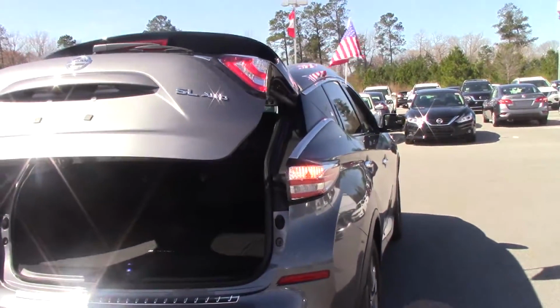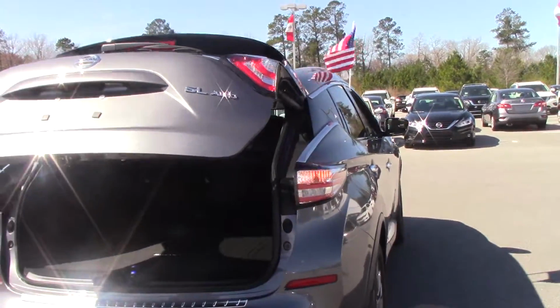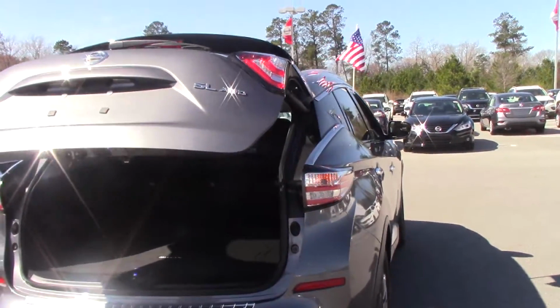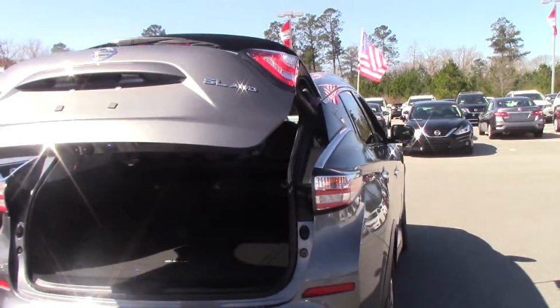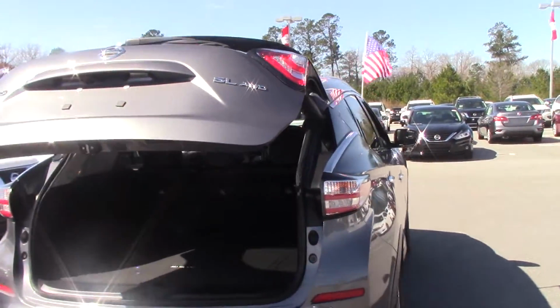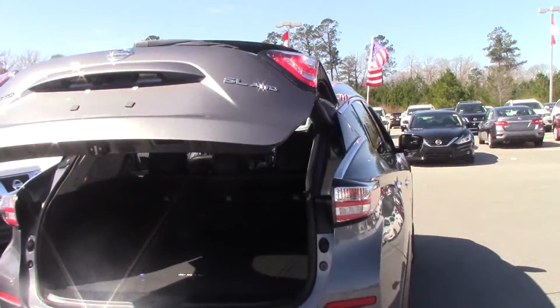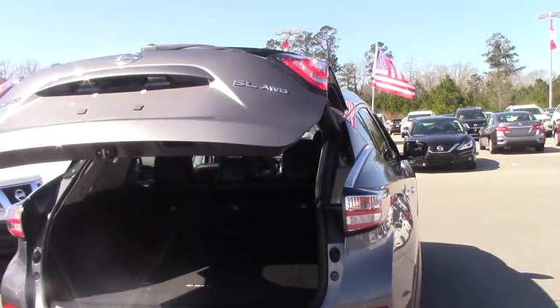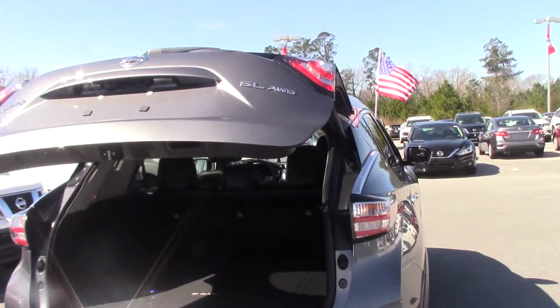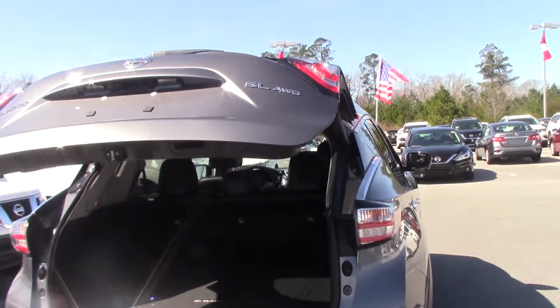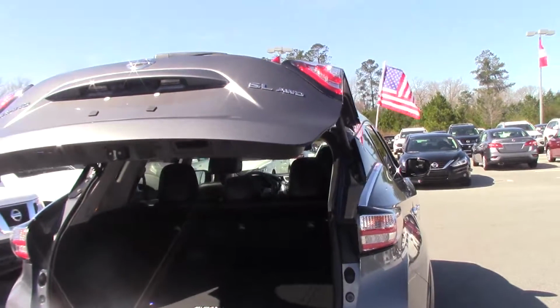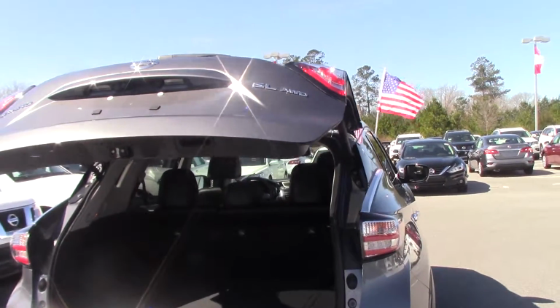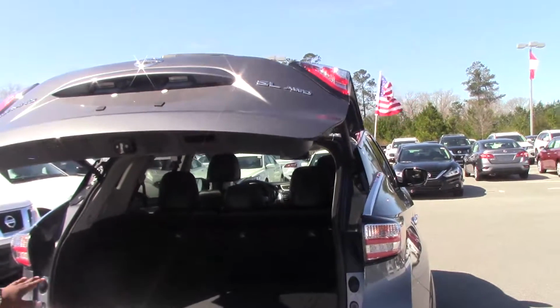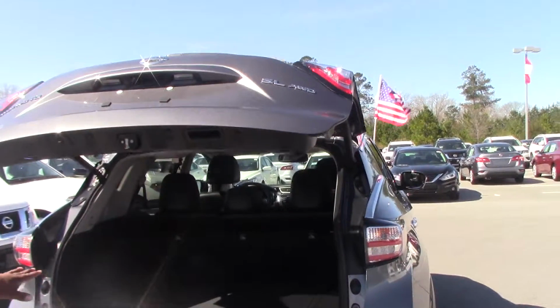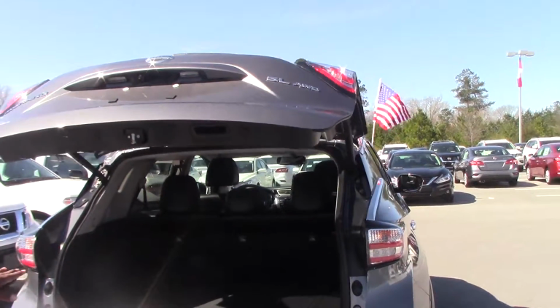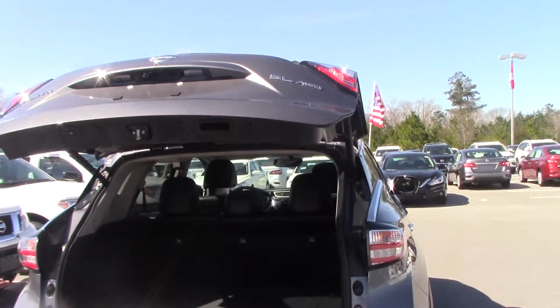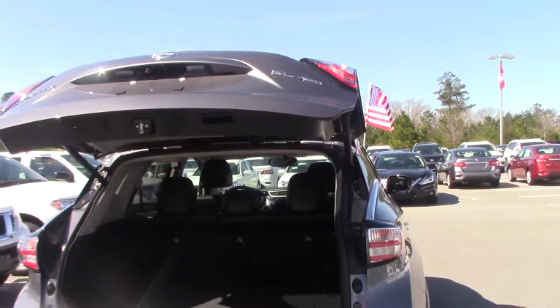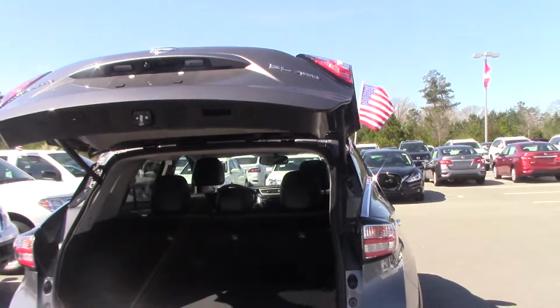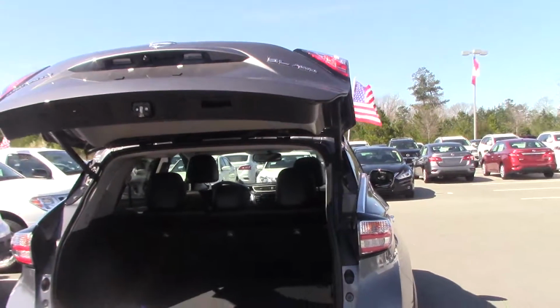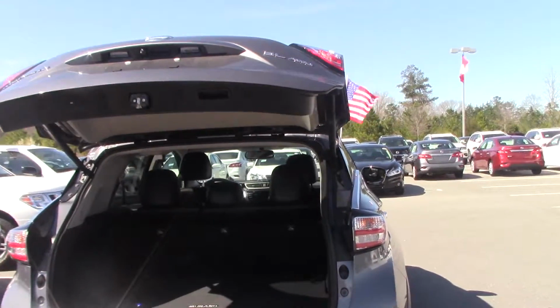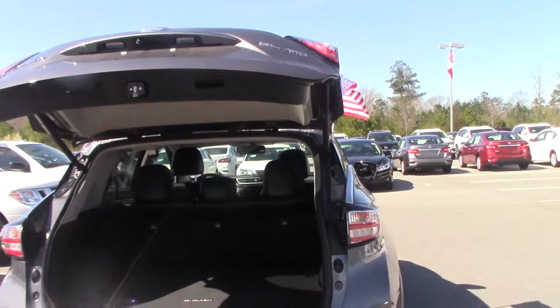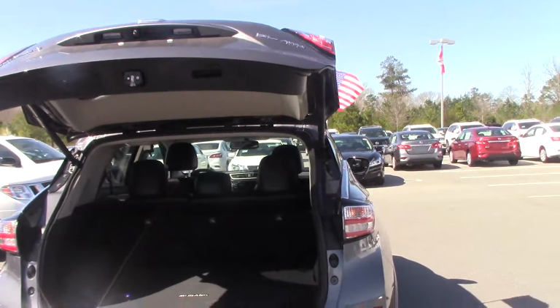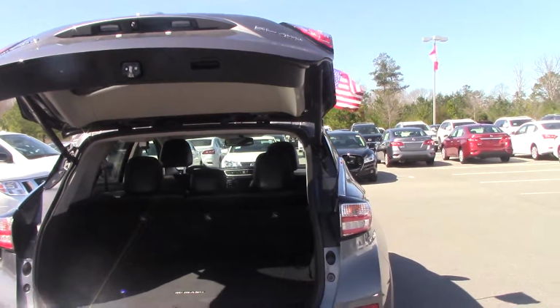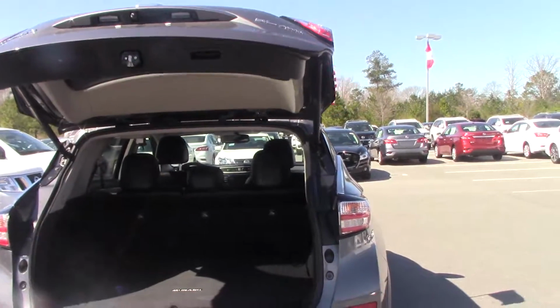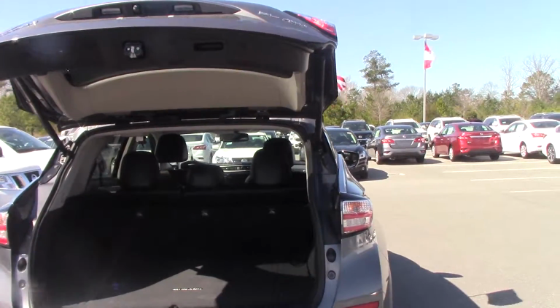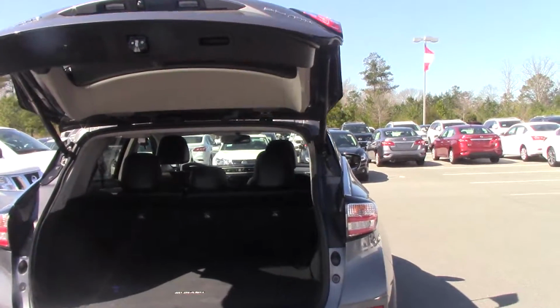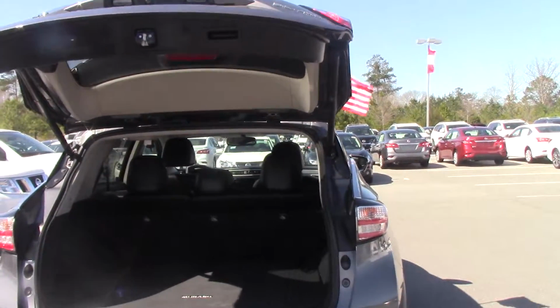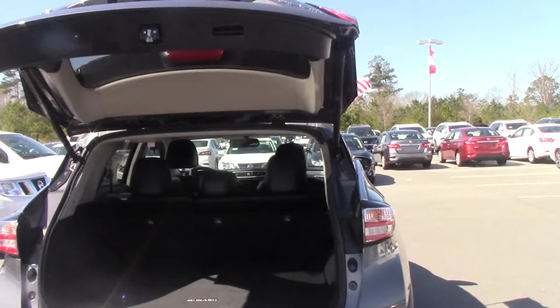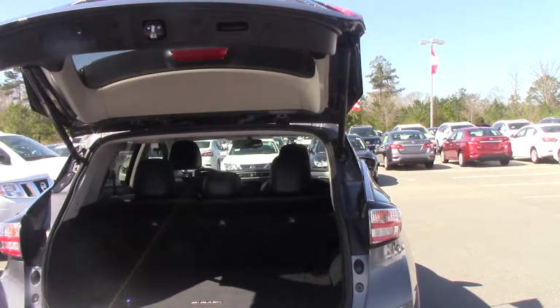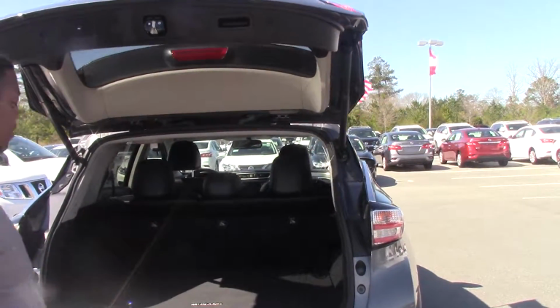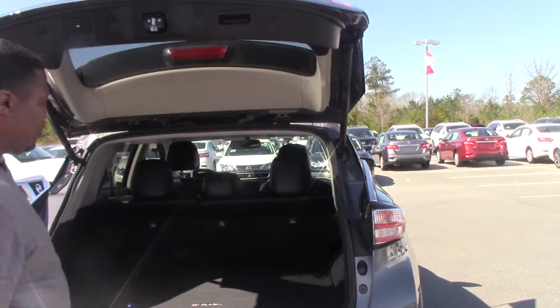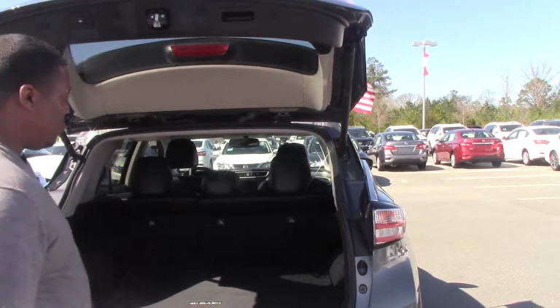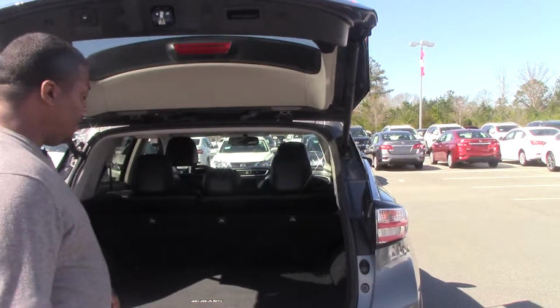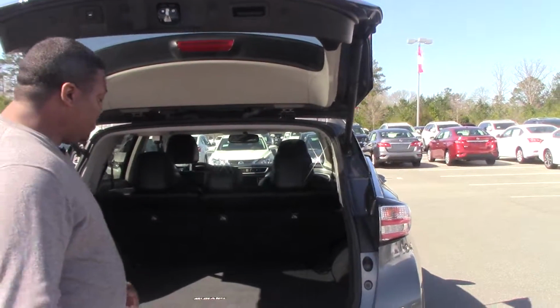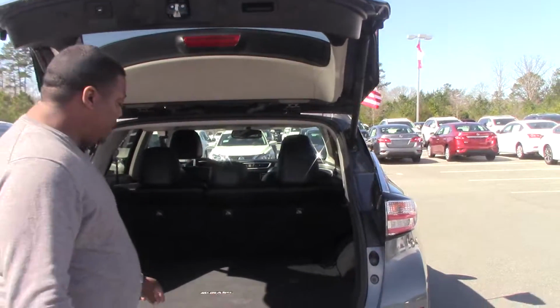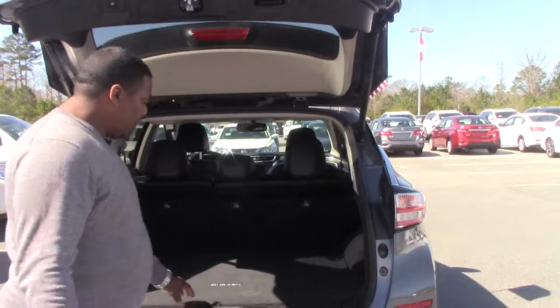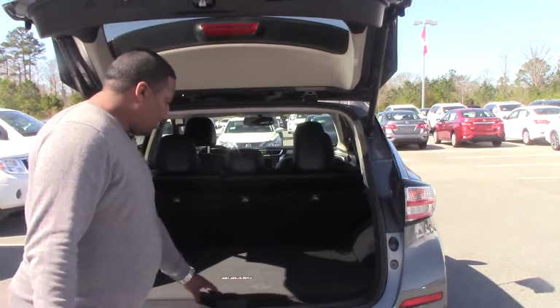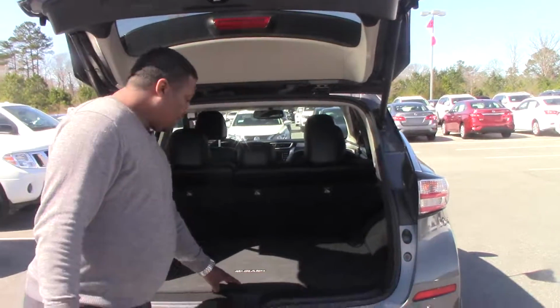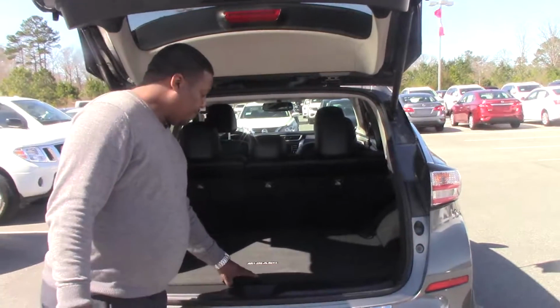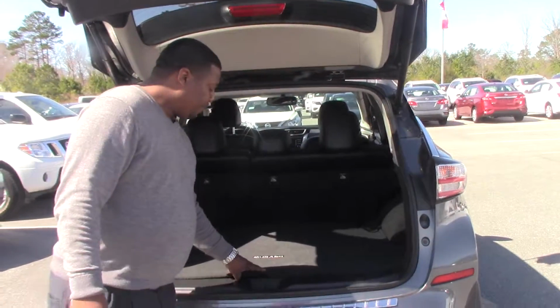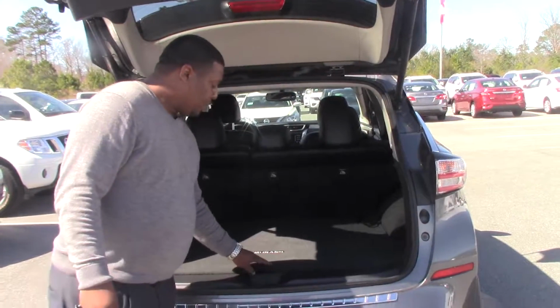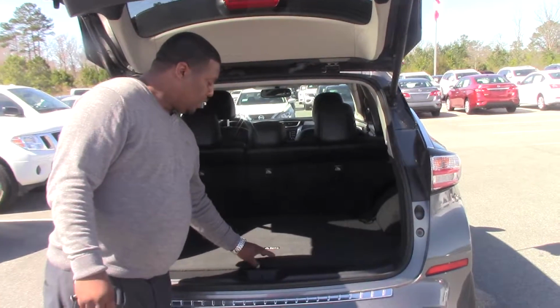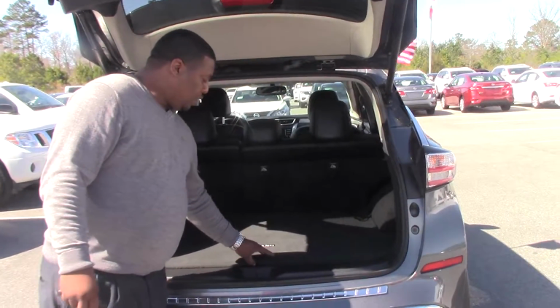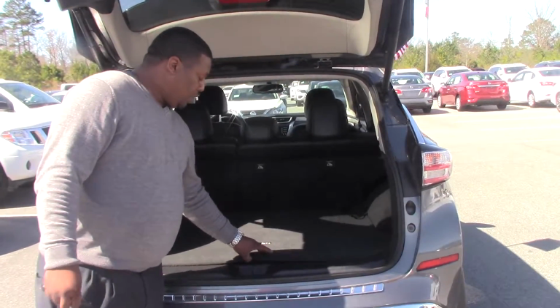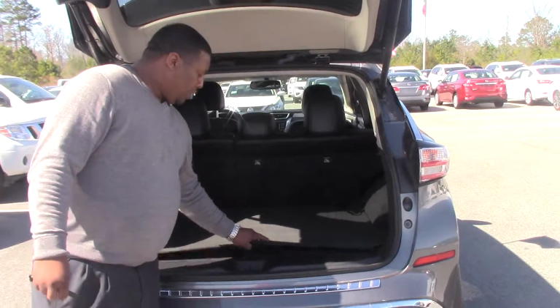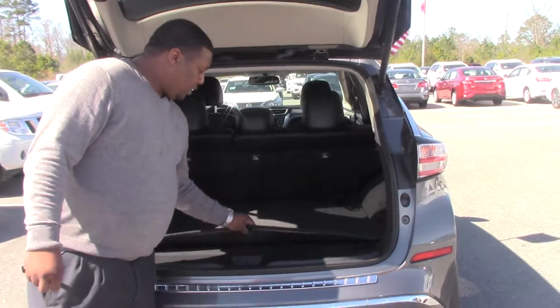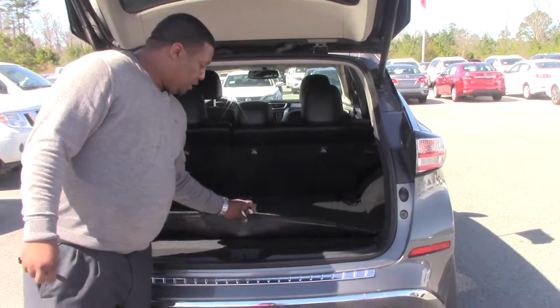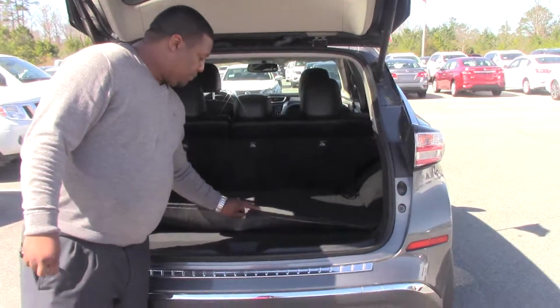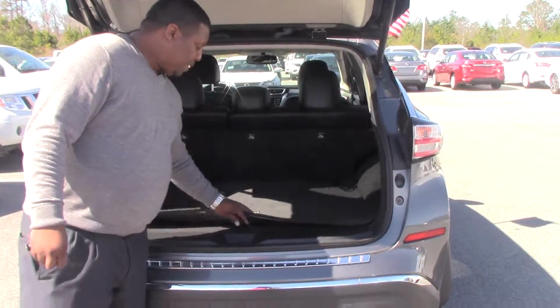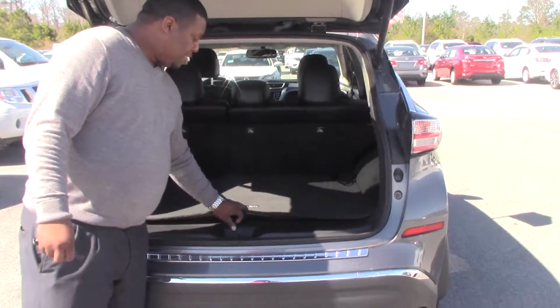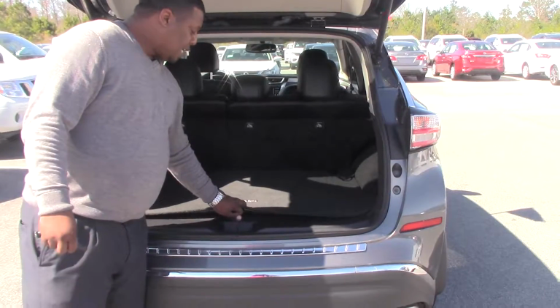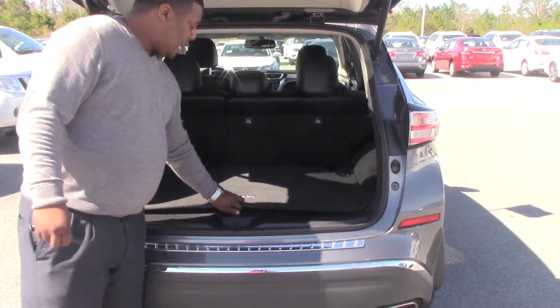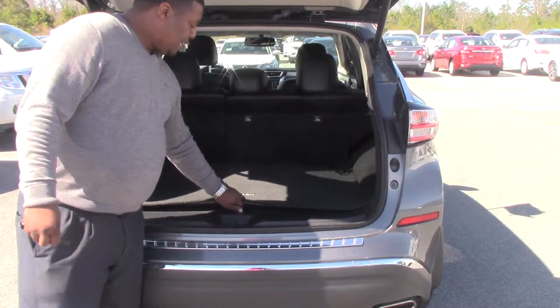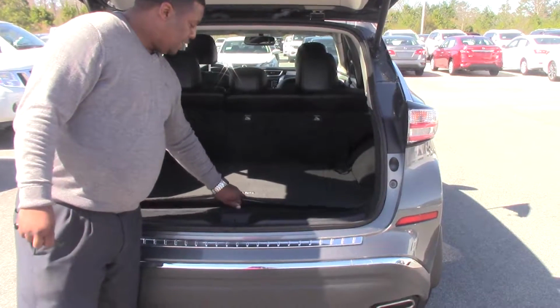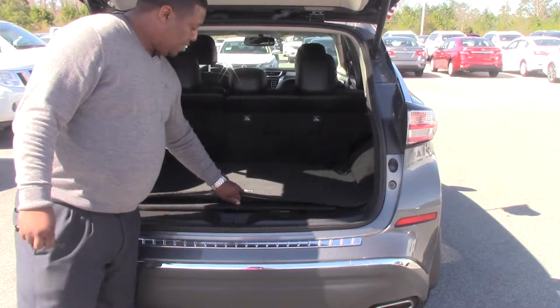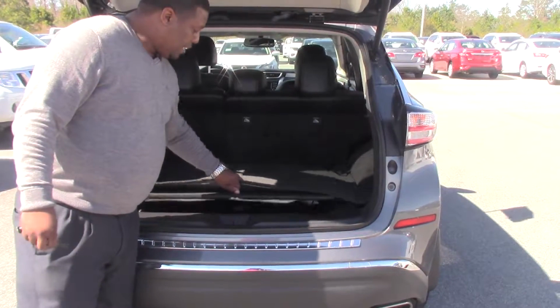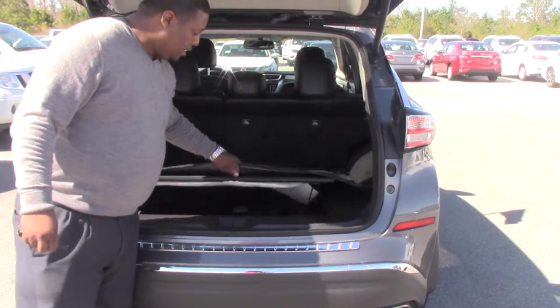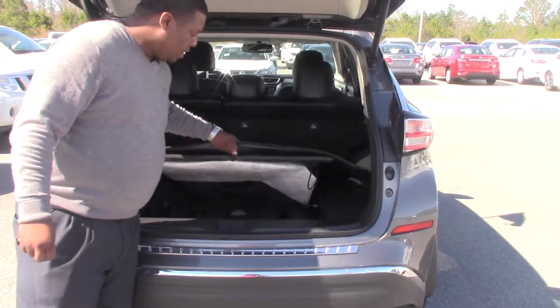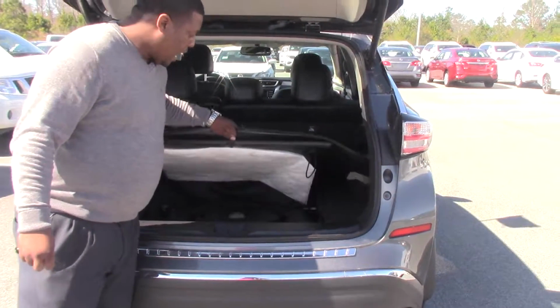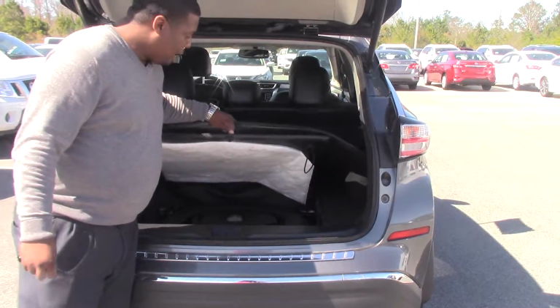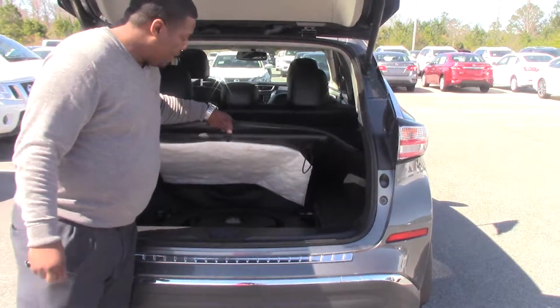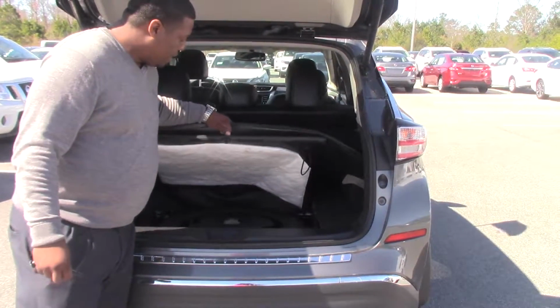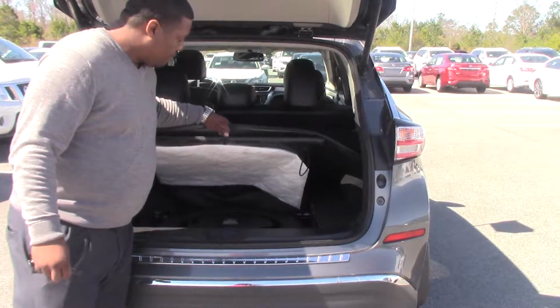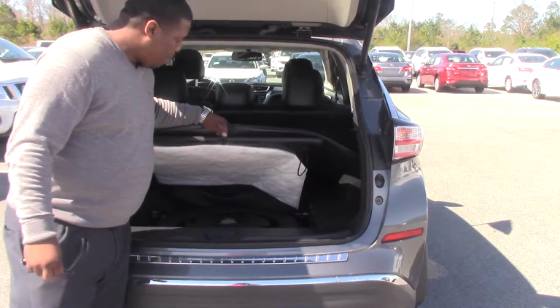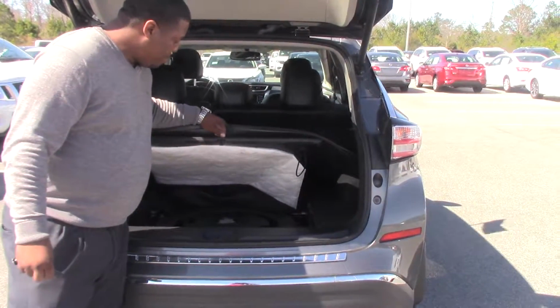It has plenty of storage room. It also comes equipped with a spare tire and a little hideaway compartment.